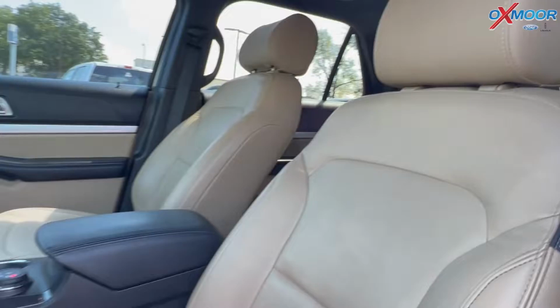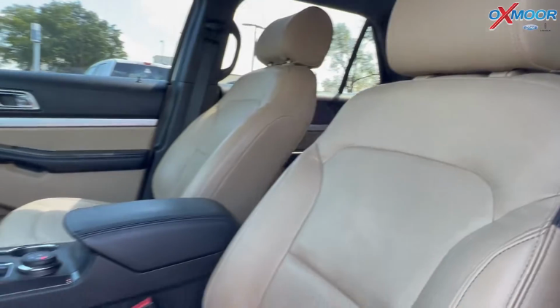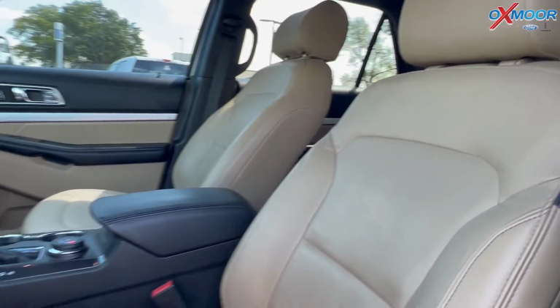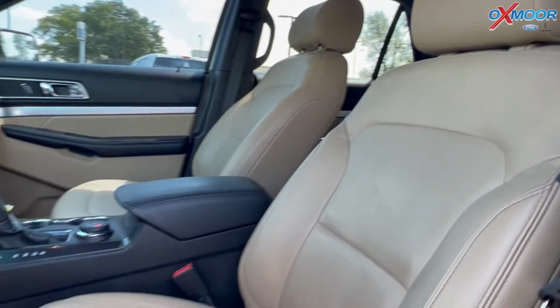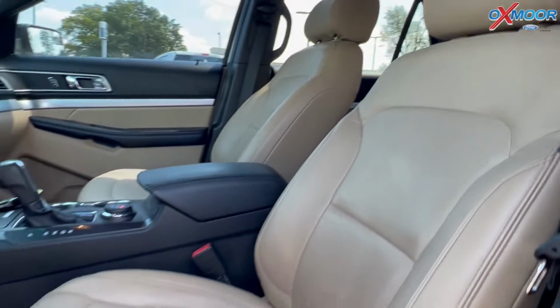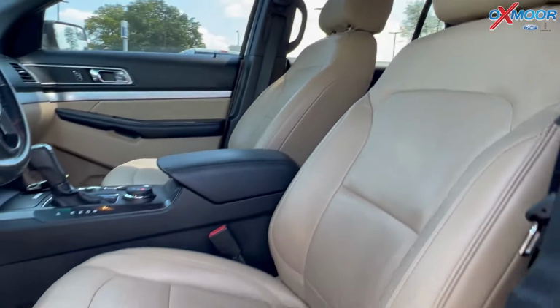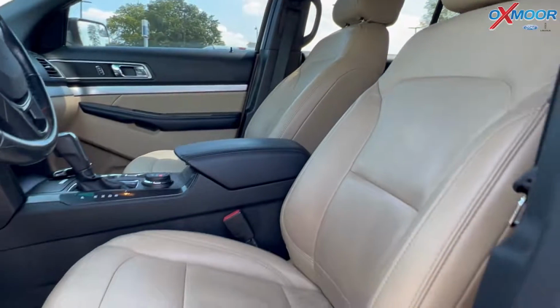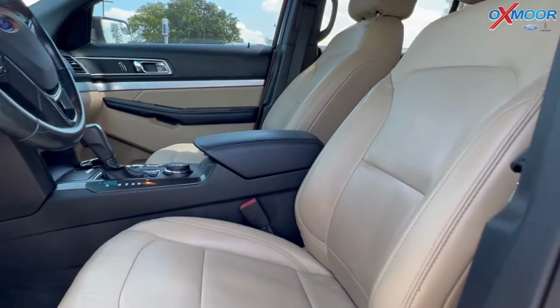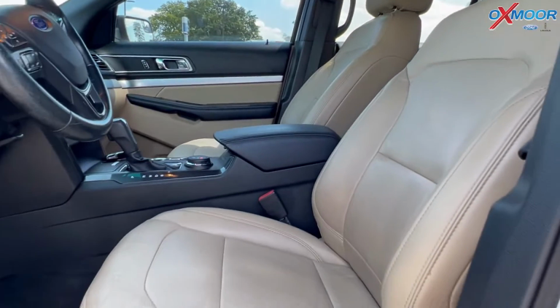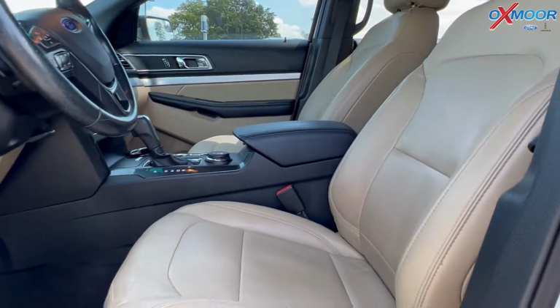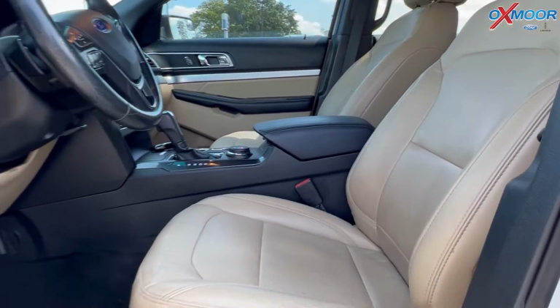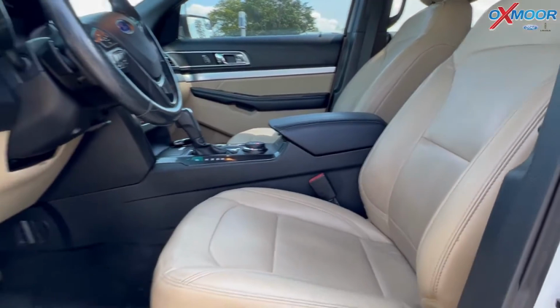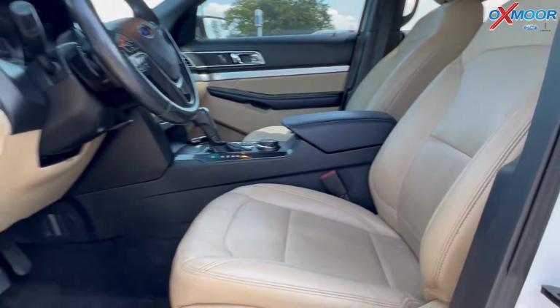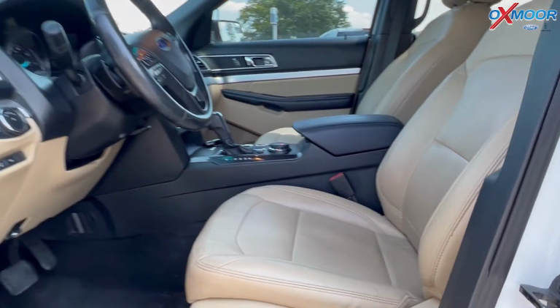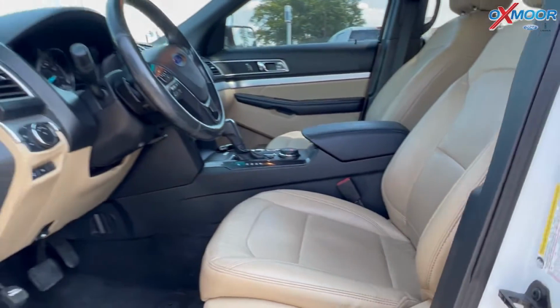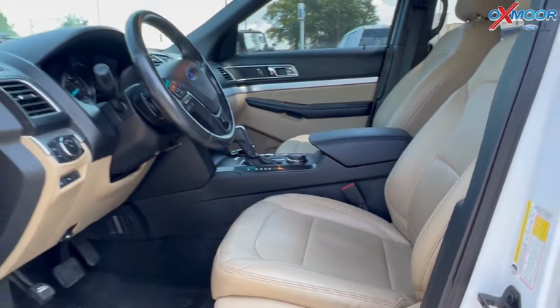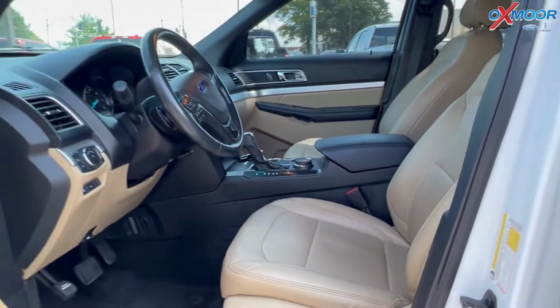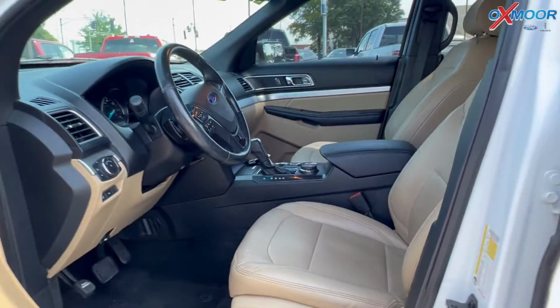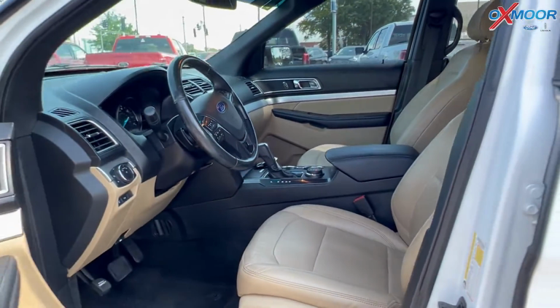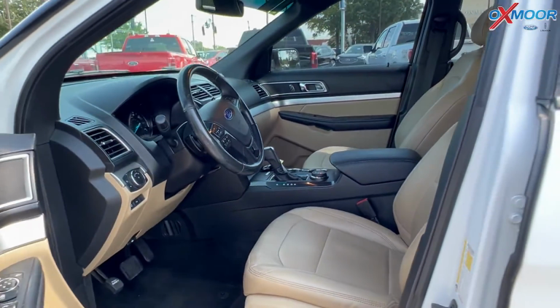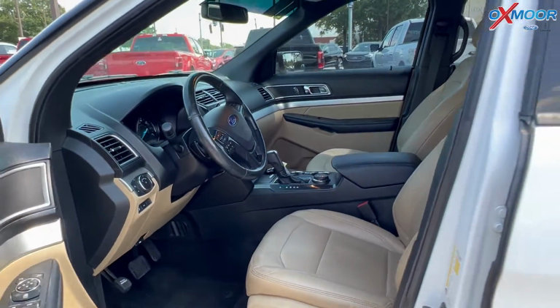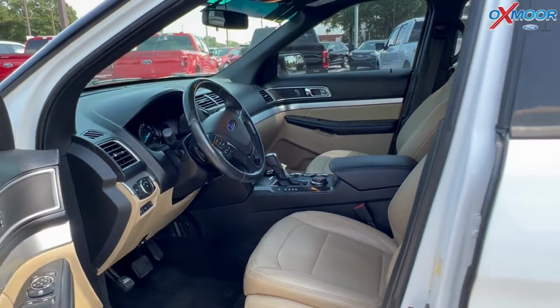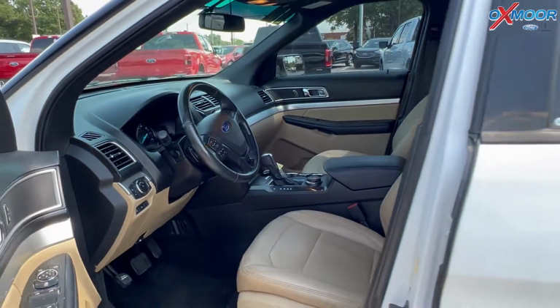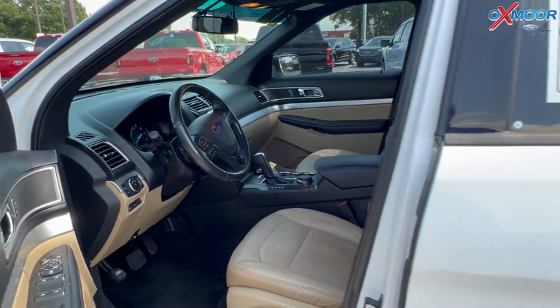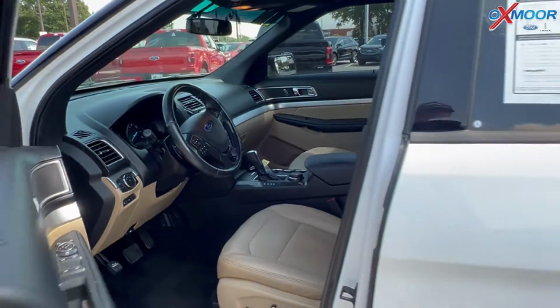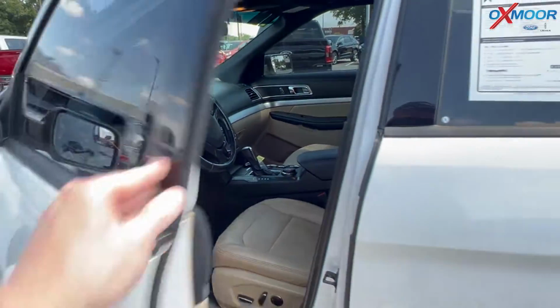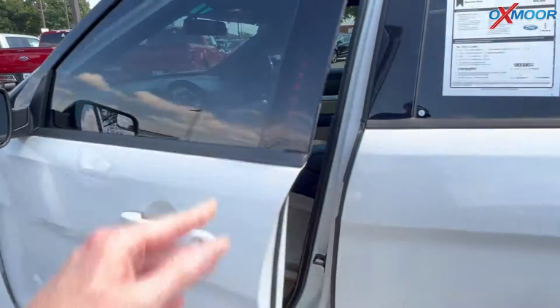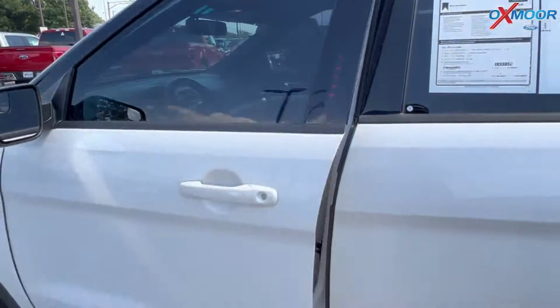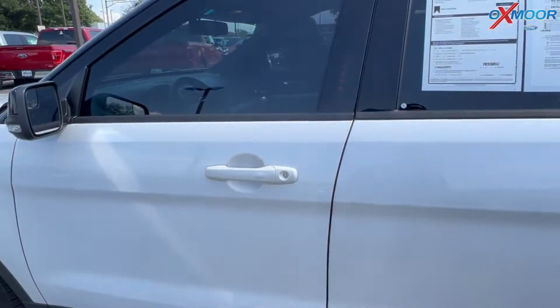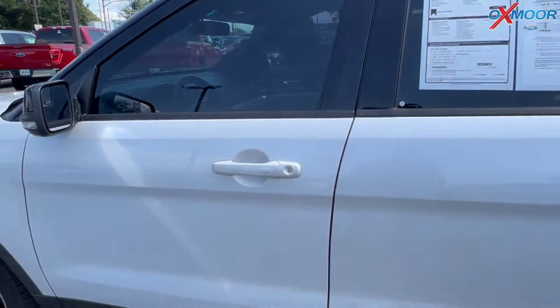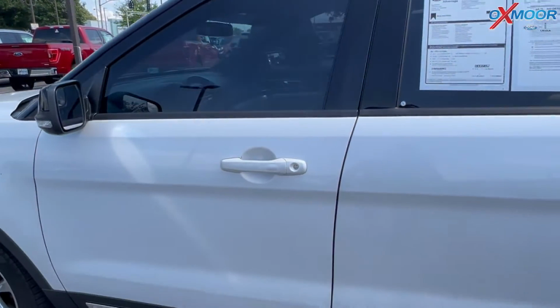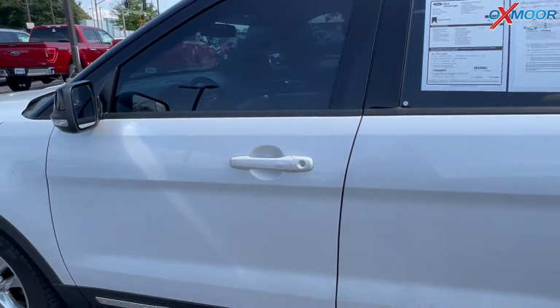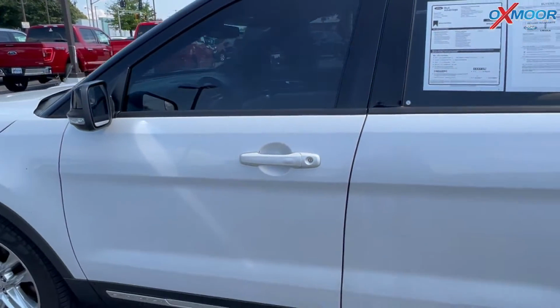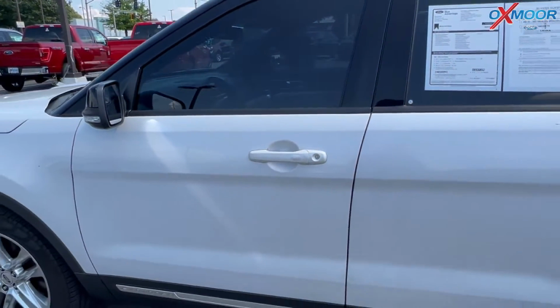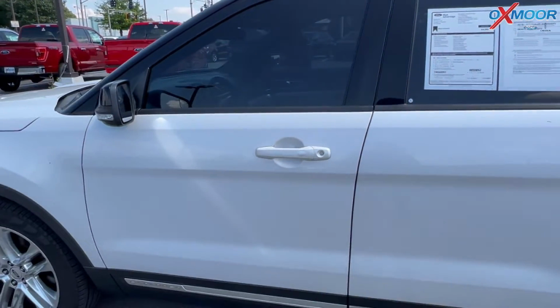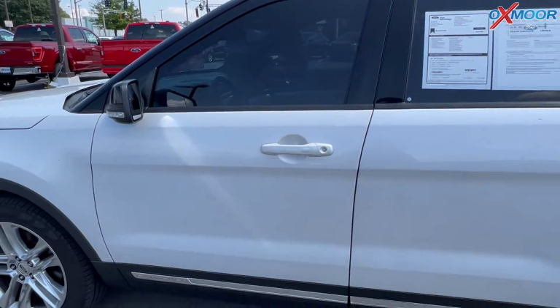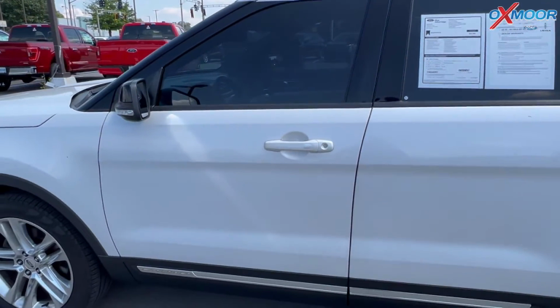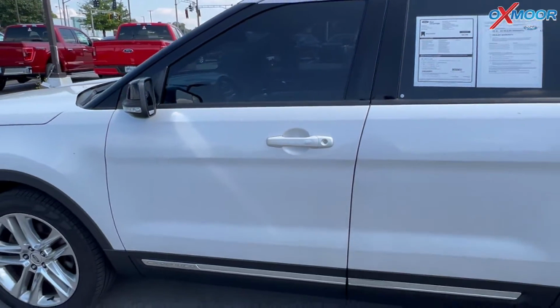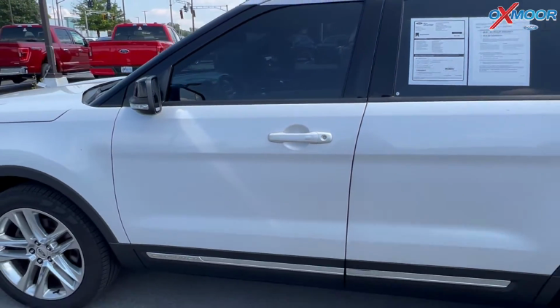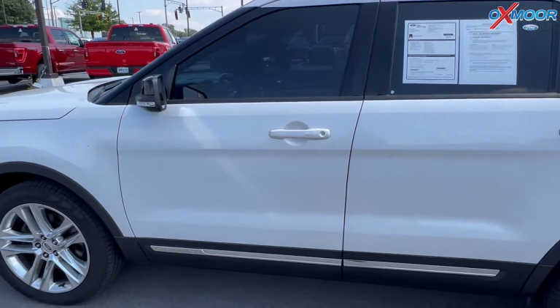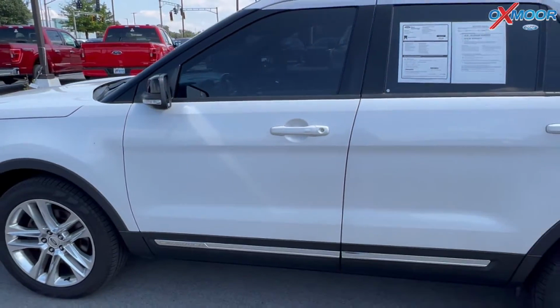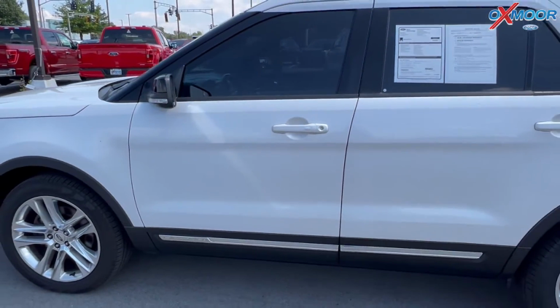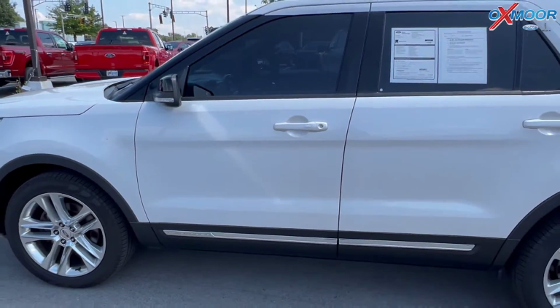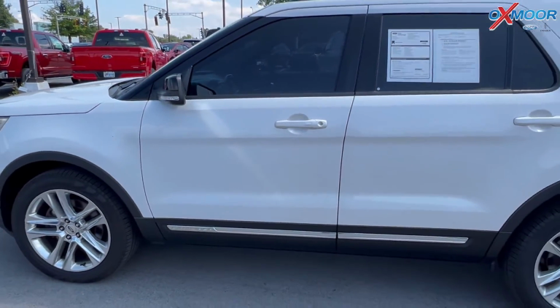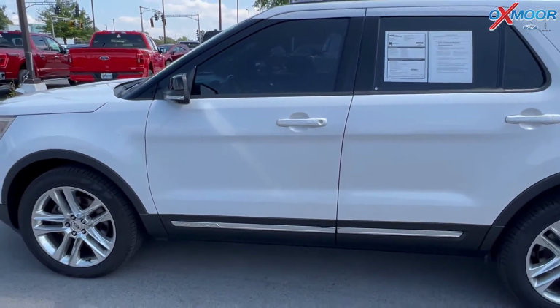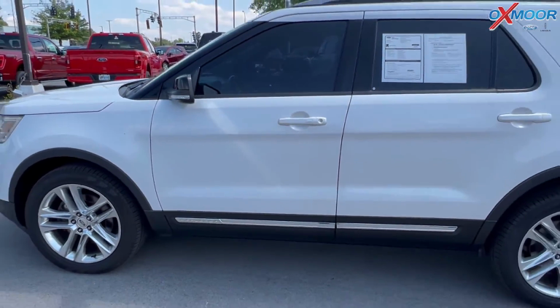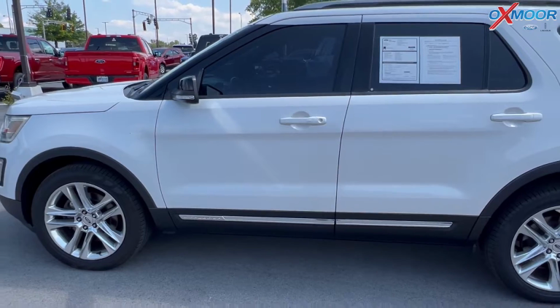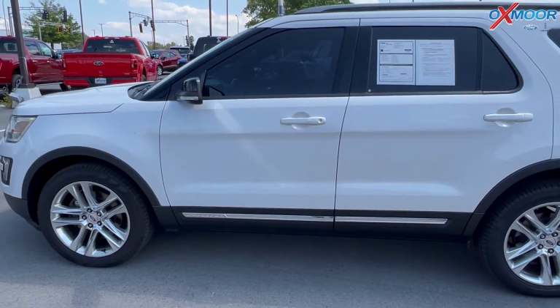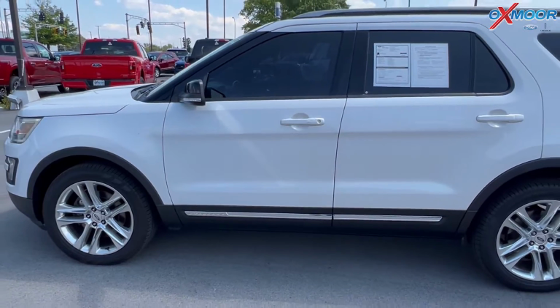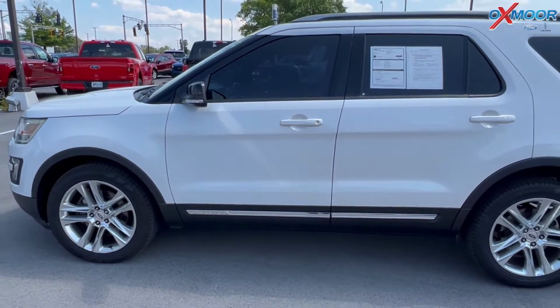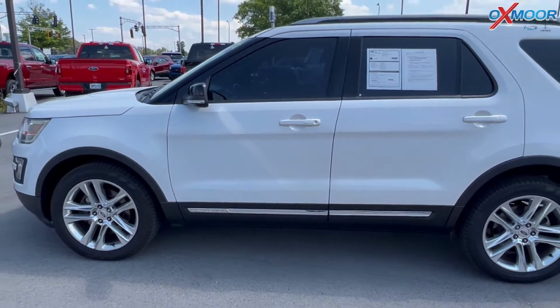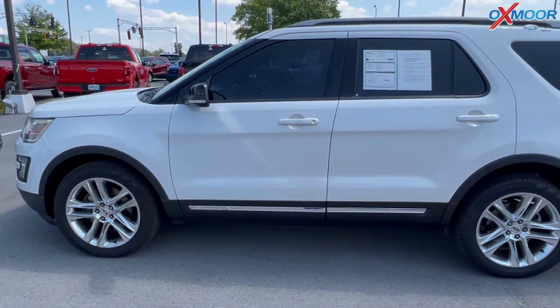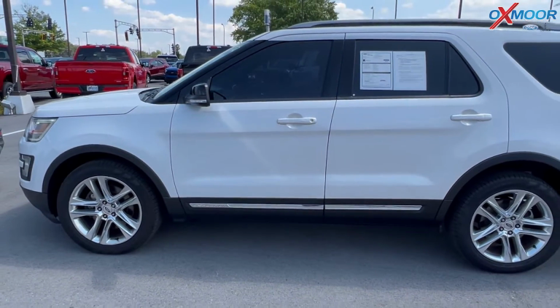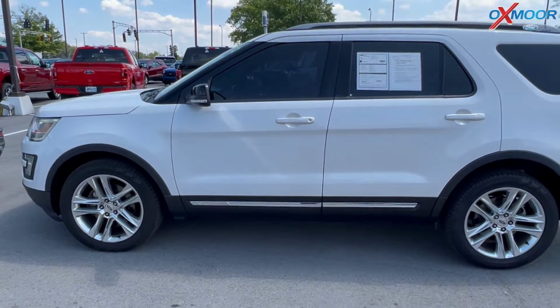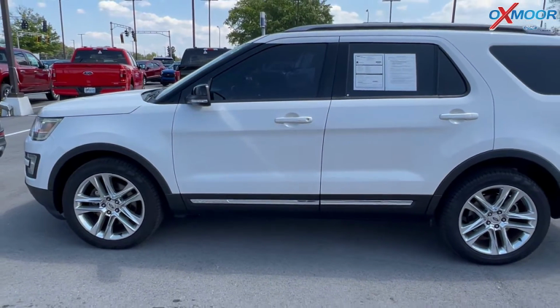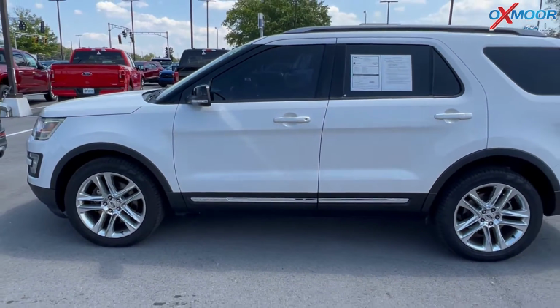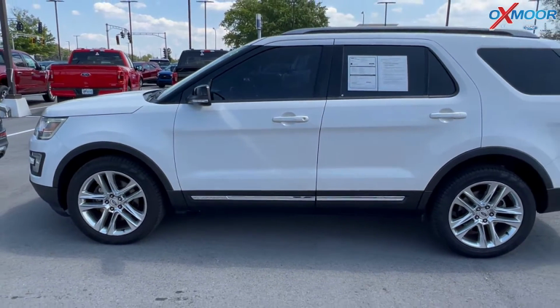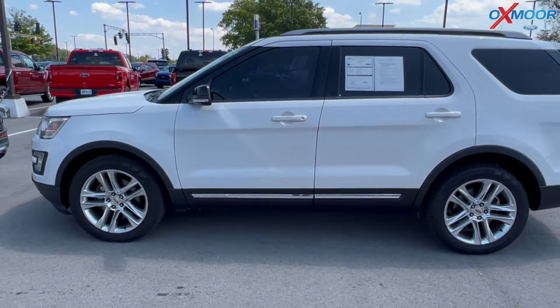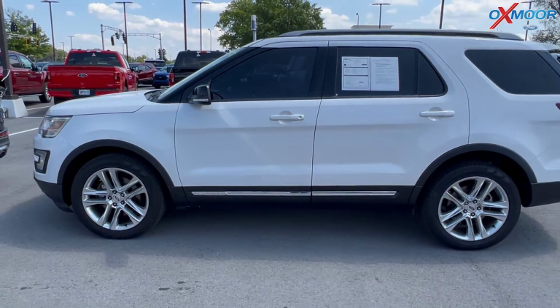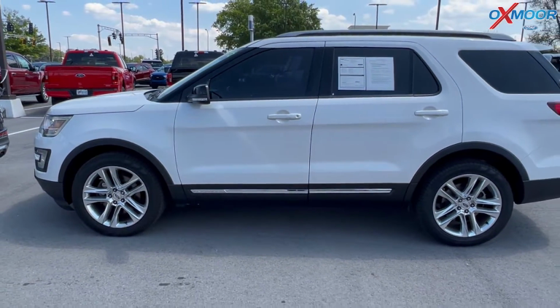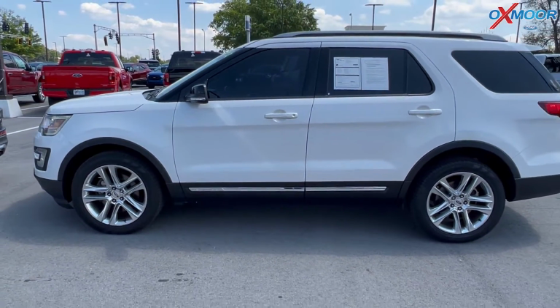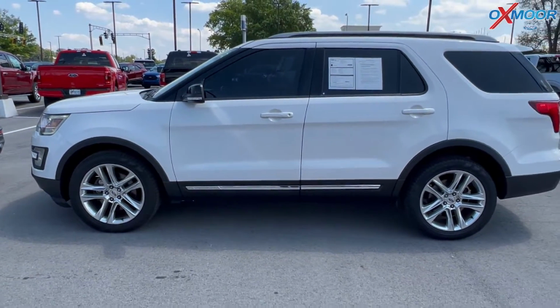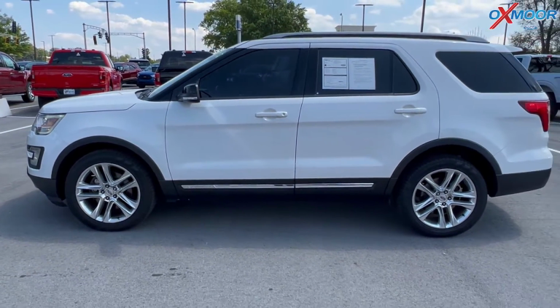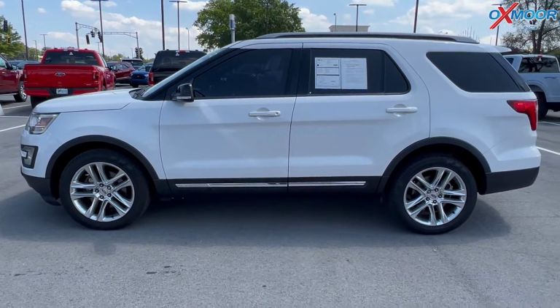Mileage is 94,897 miles and the price is $22,000.